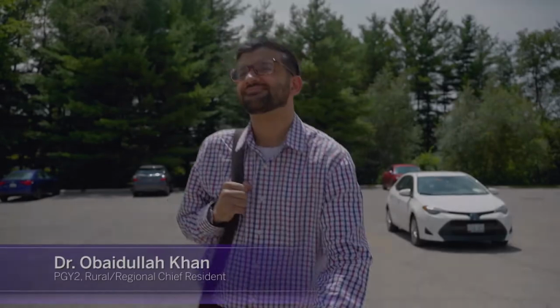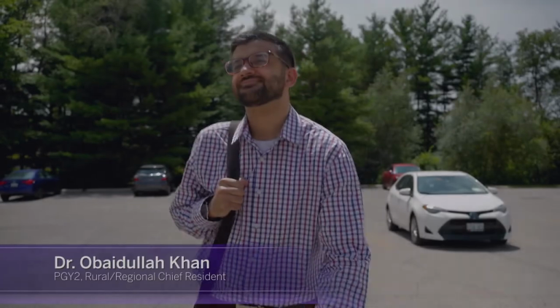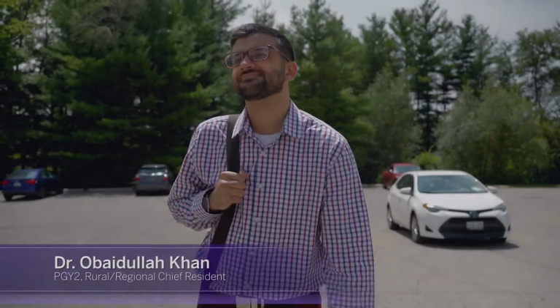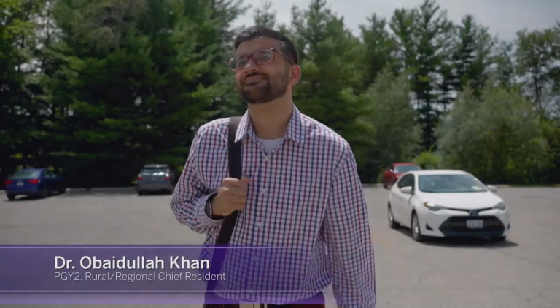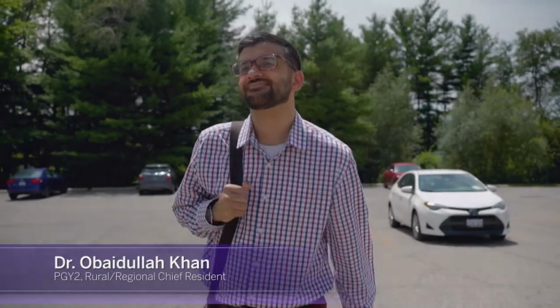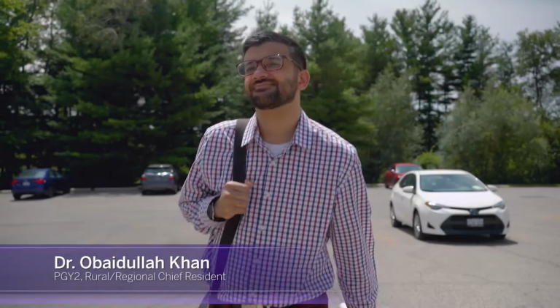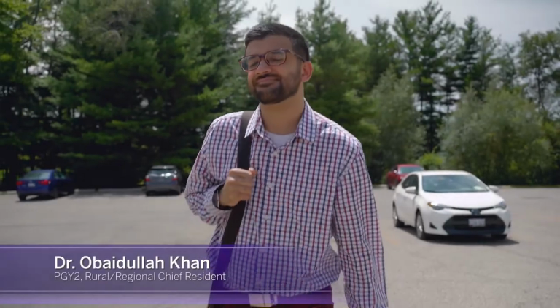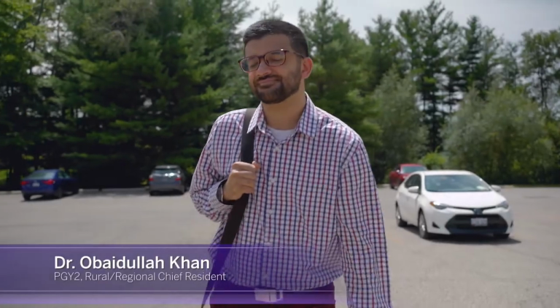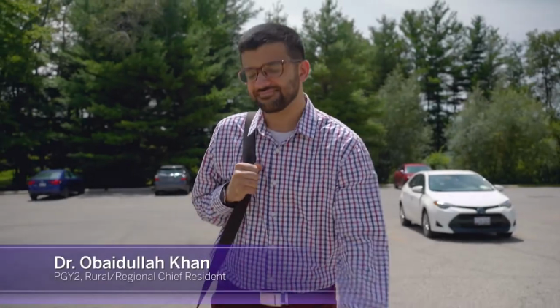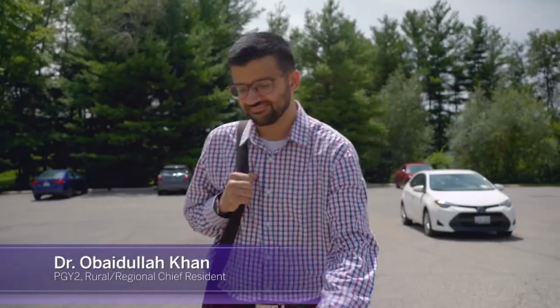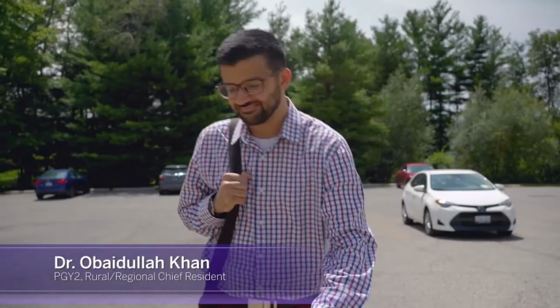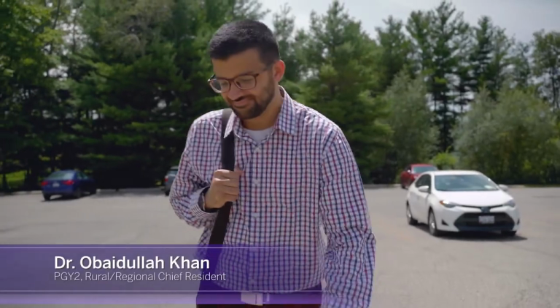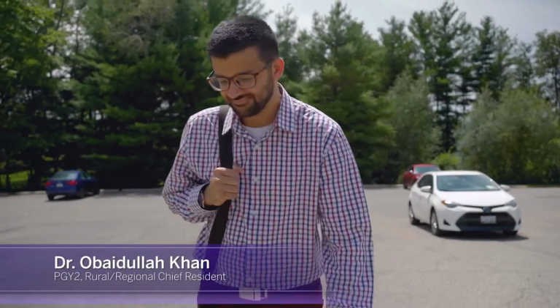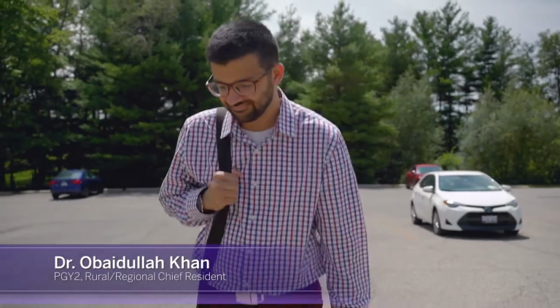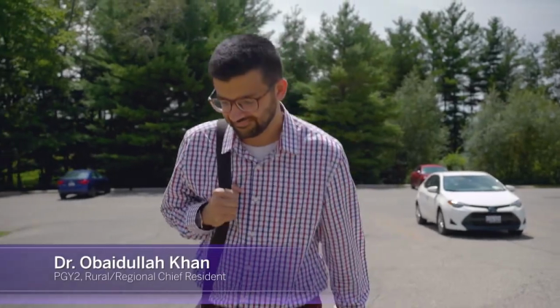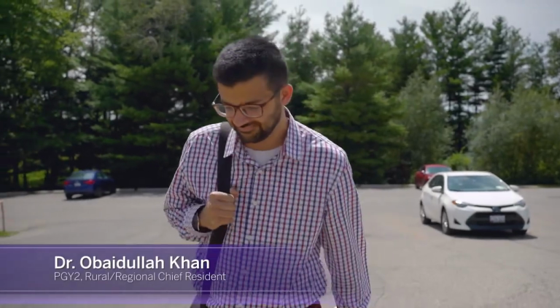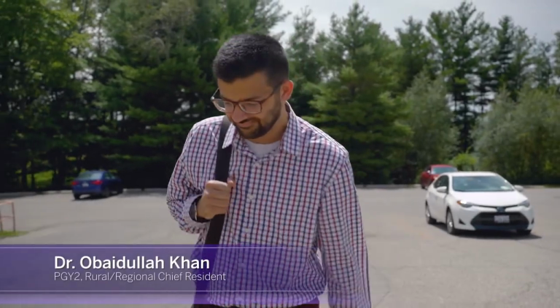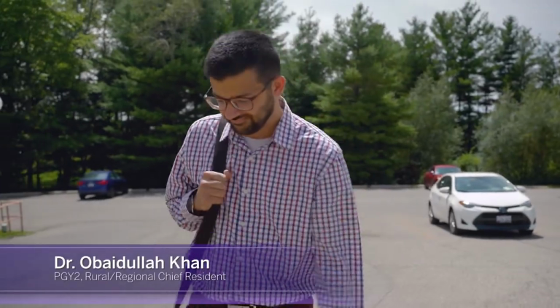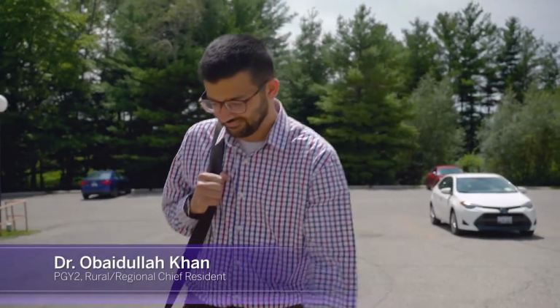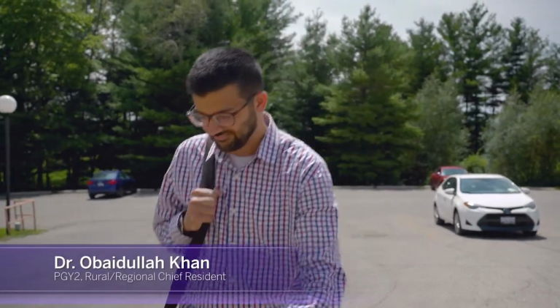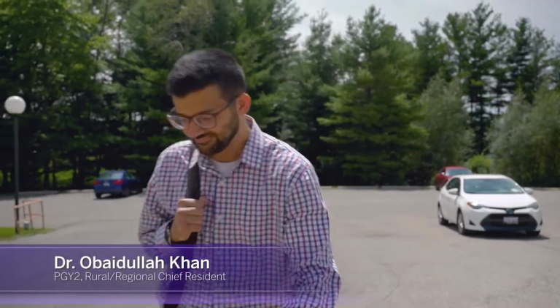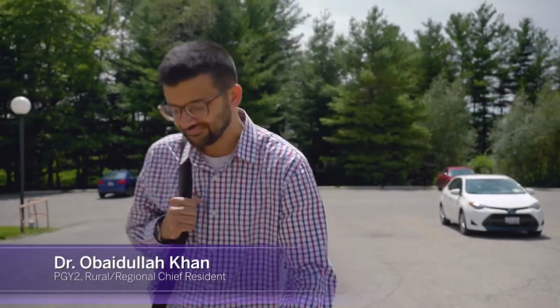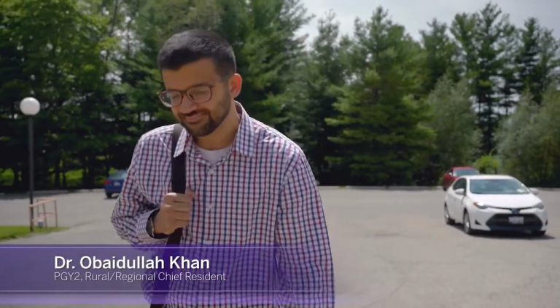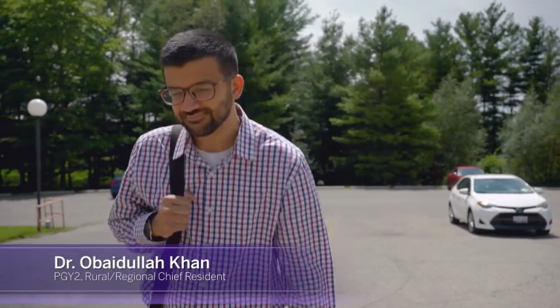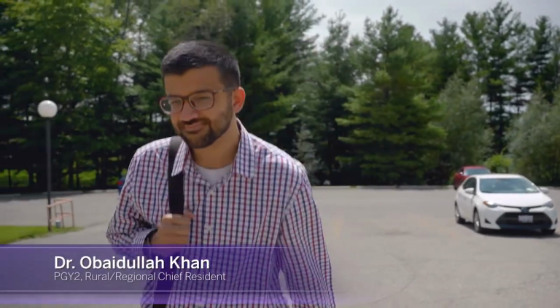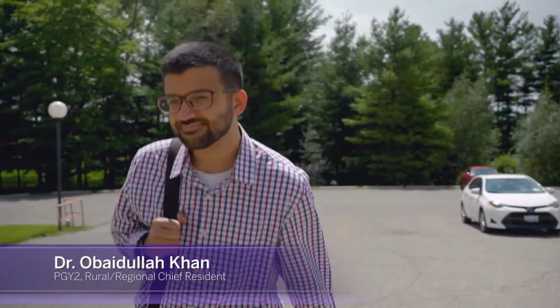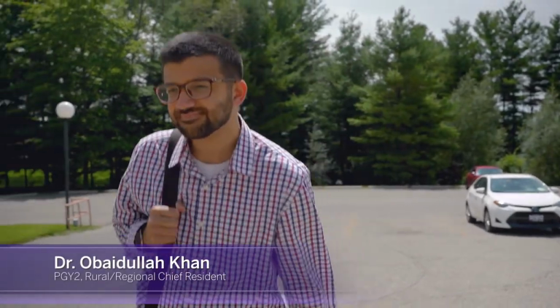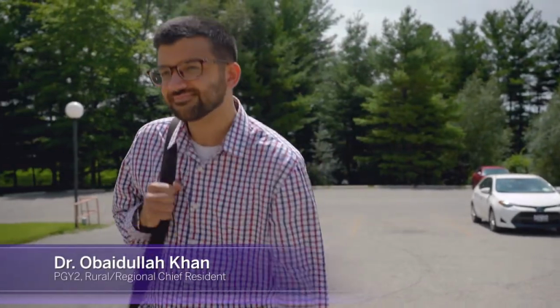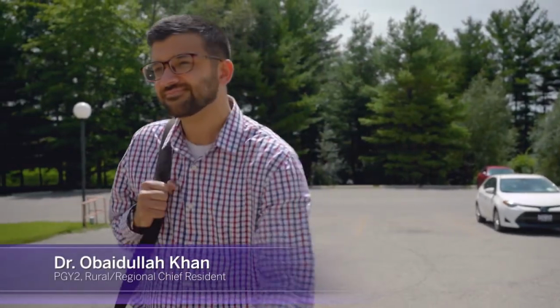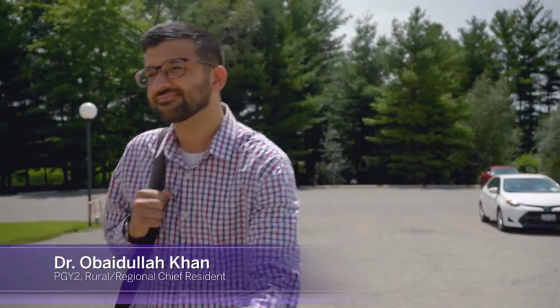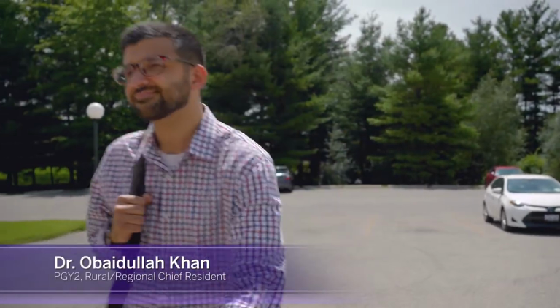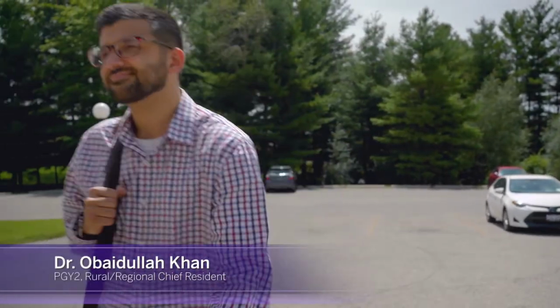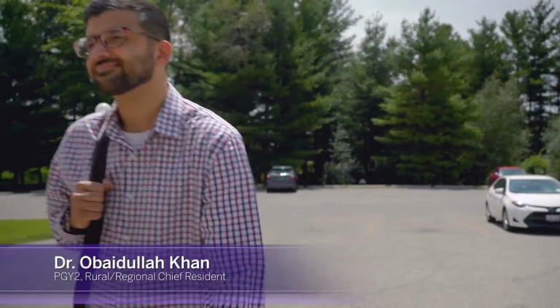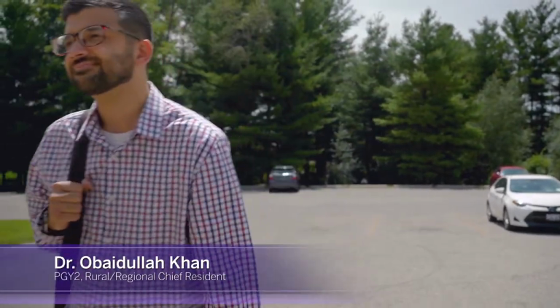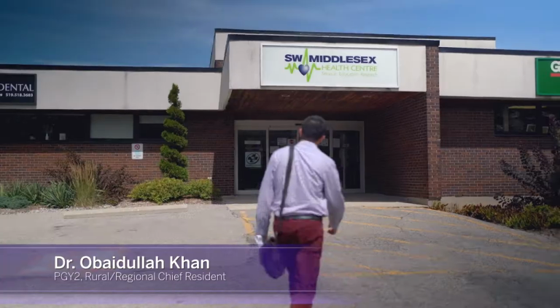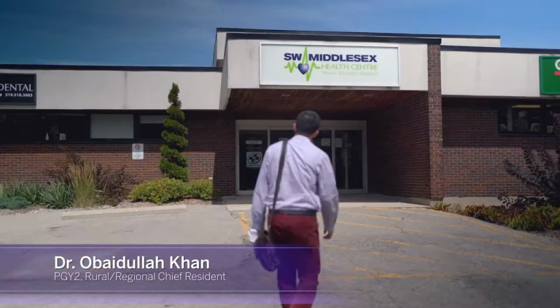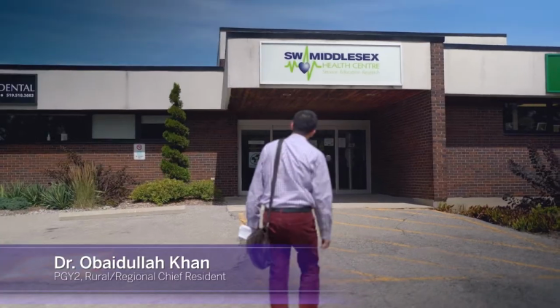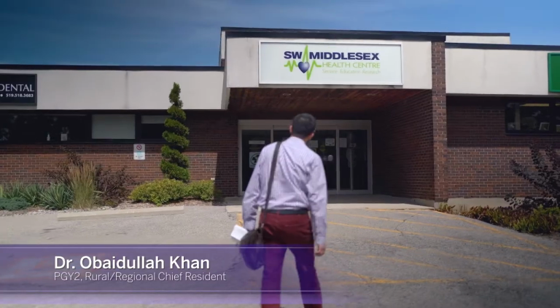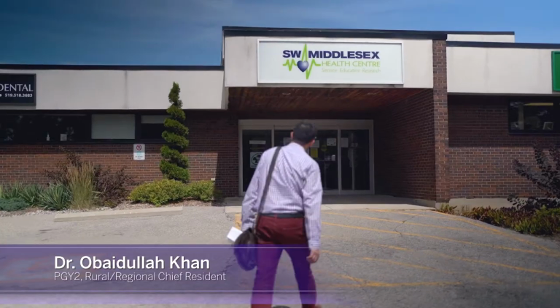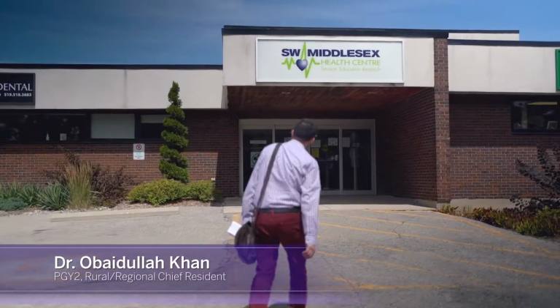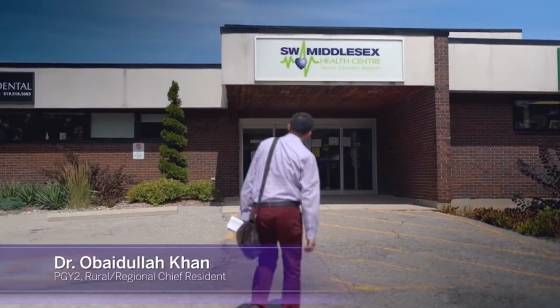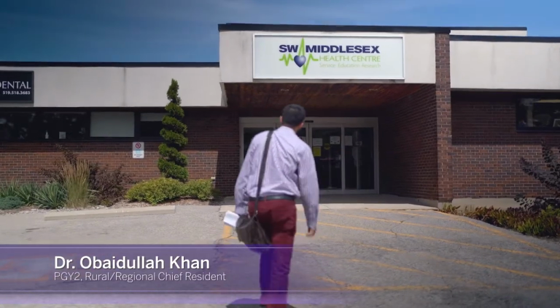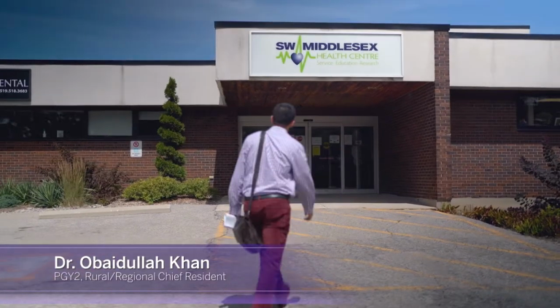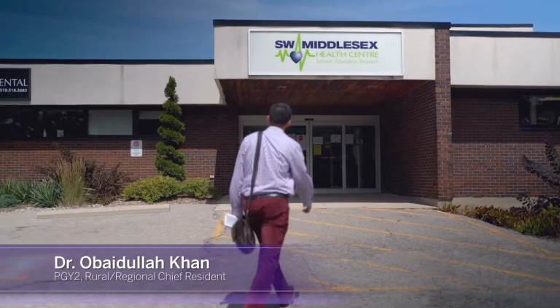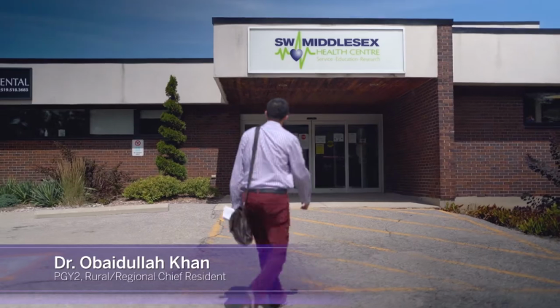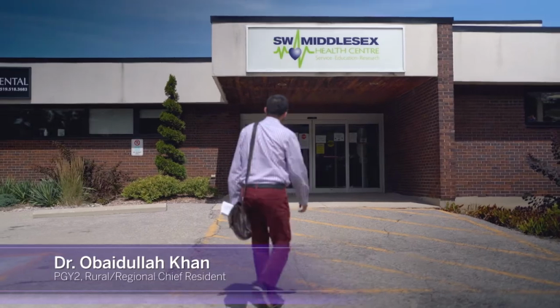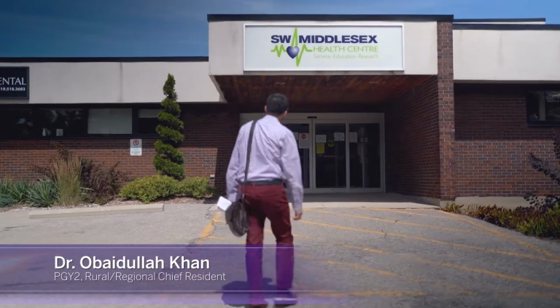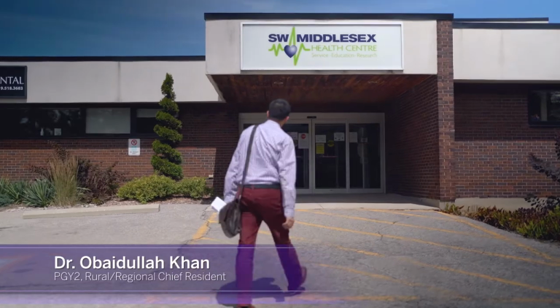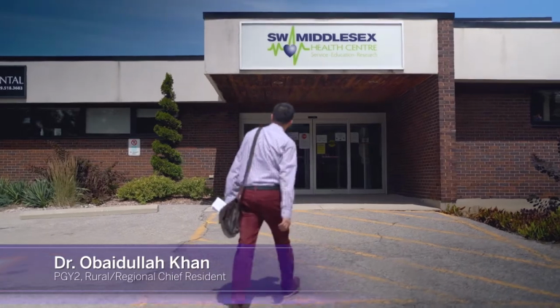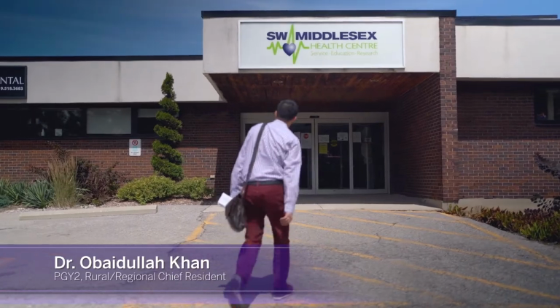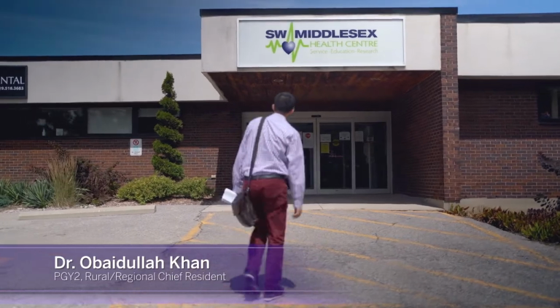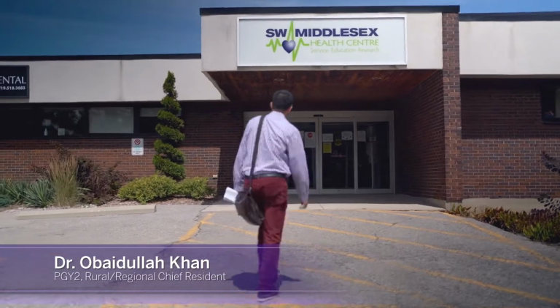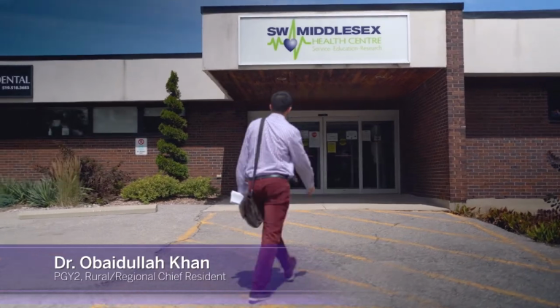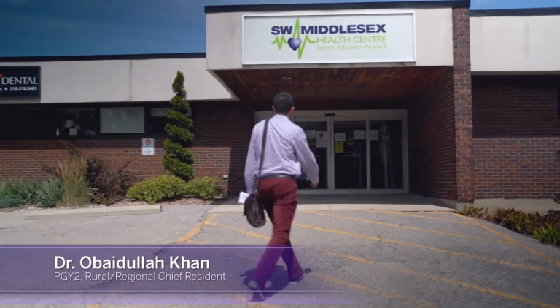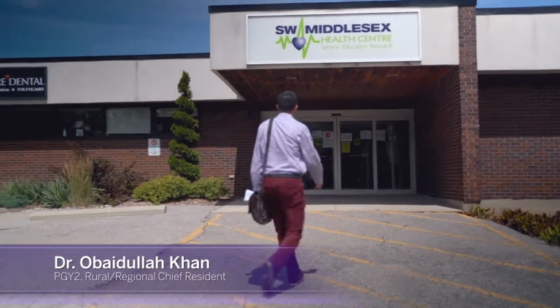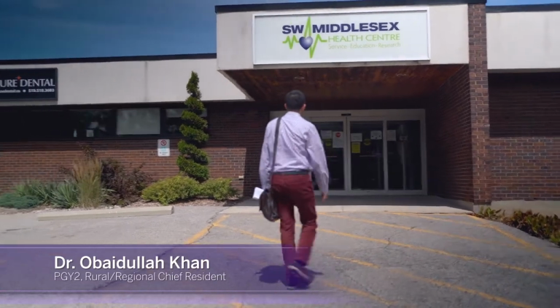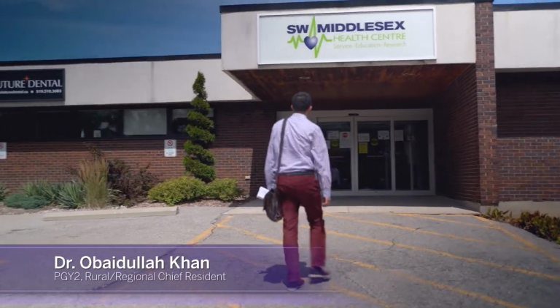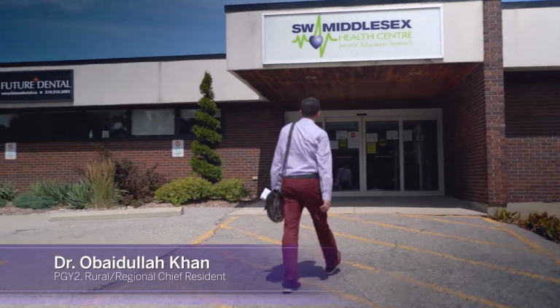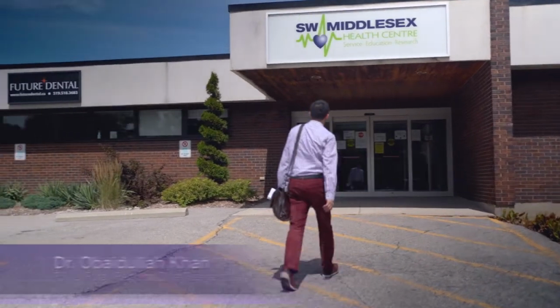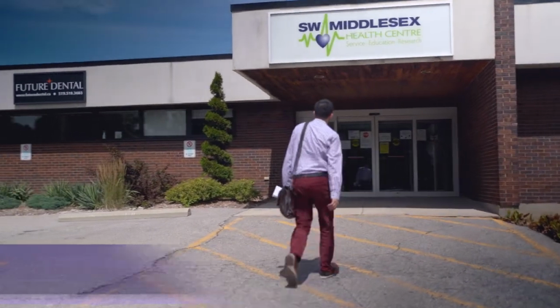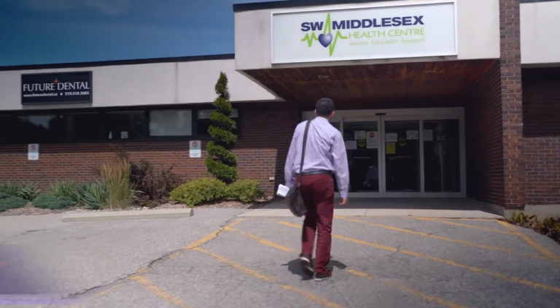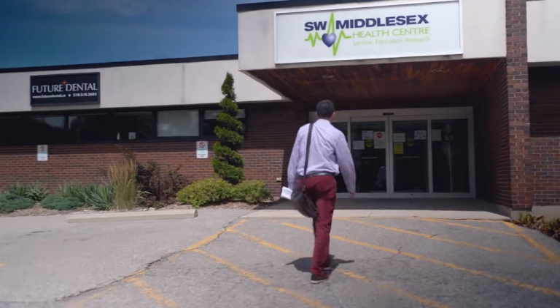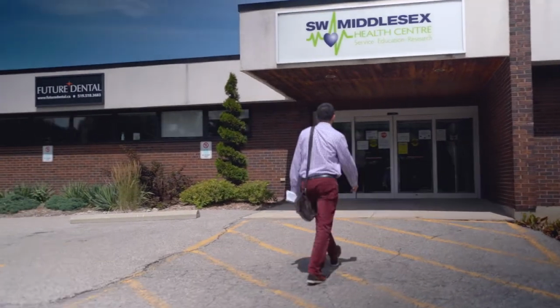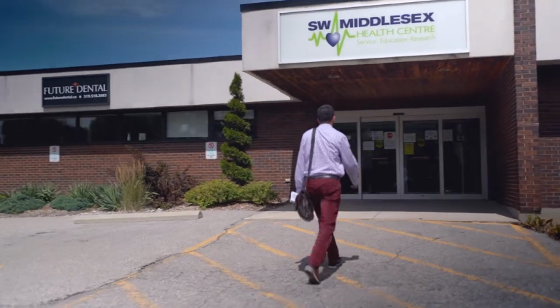I'm Dr. Oveedullah Khan. I'm one of the PGY2 residents at Mount Bridges and I'm the chief resident for rural and regional medicine at the Department of Family Medicine.